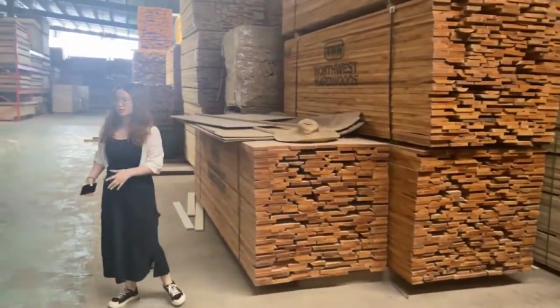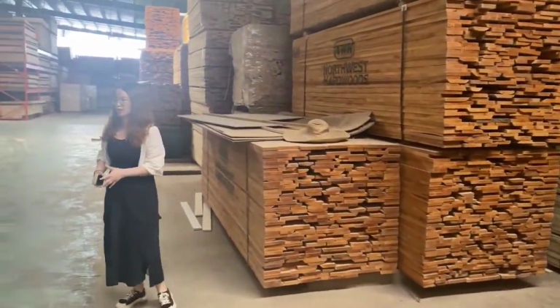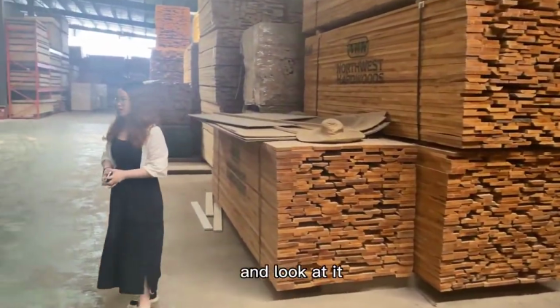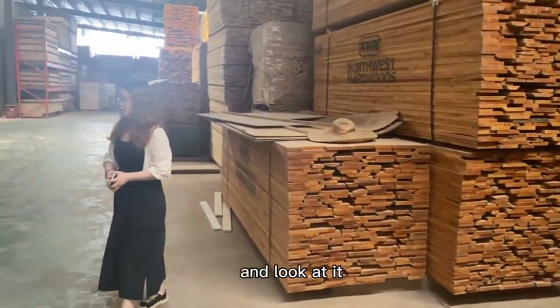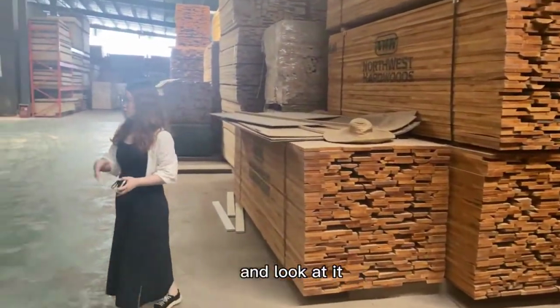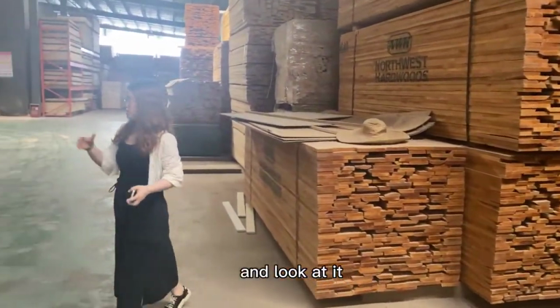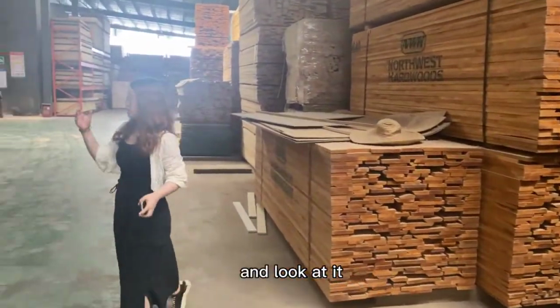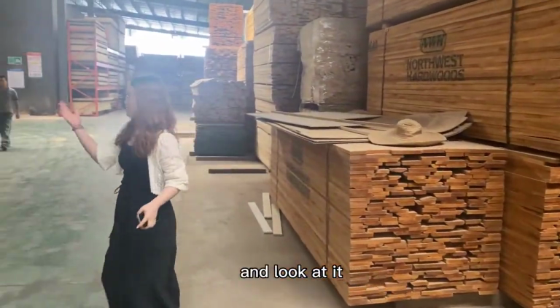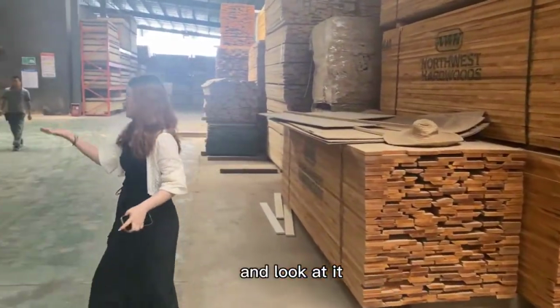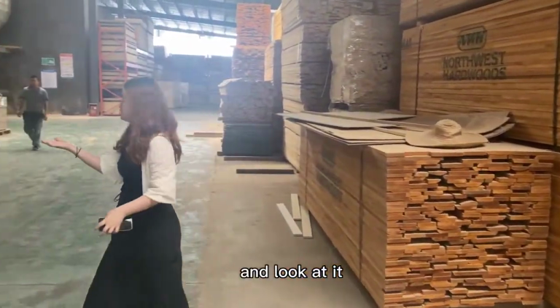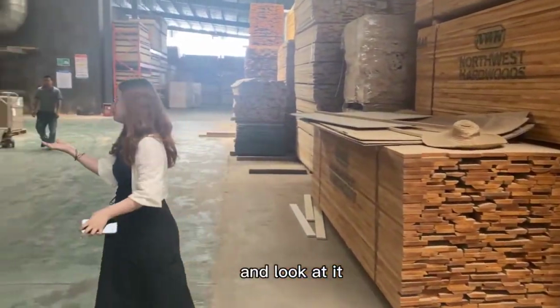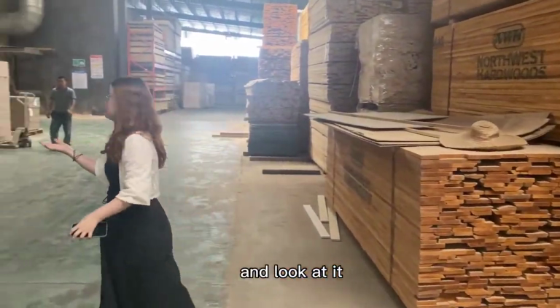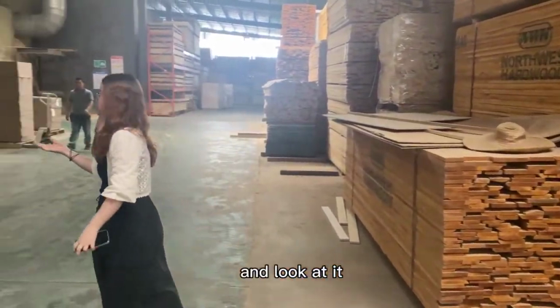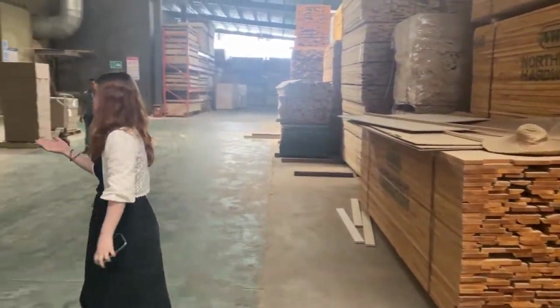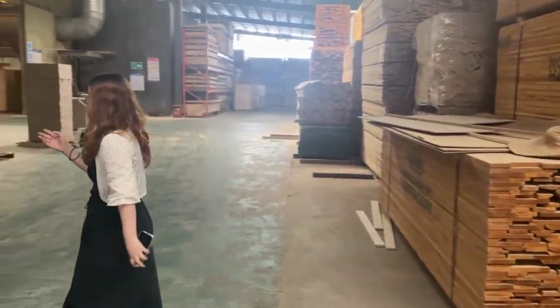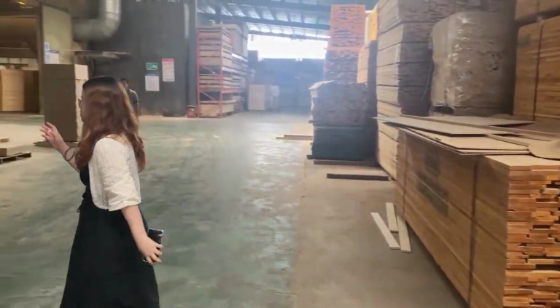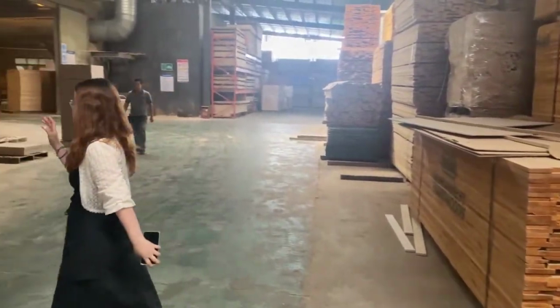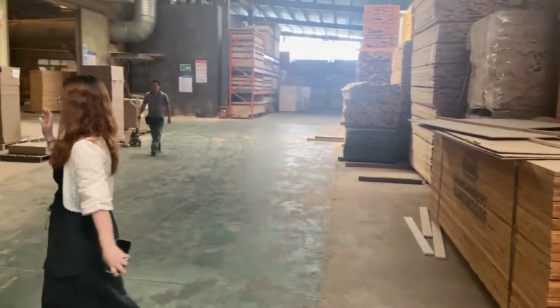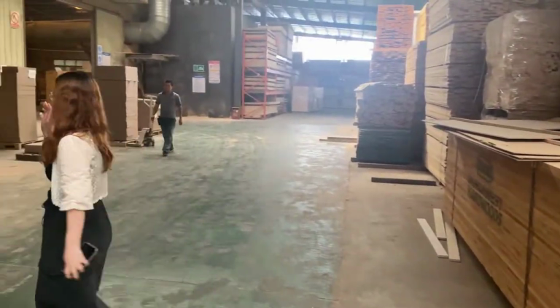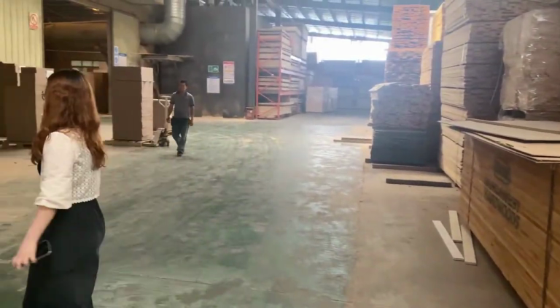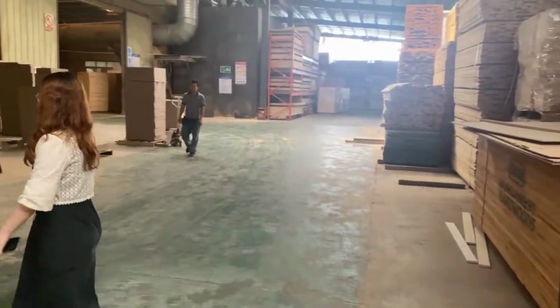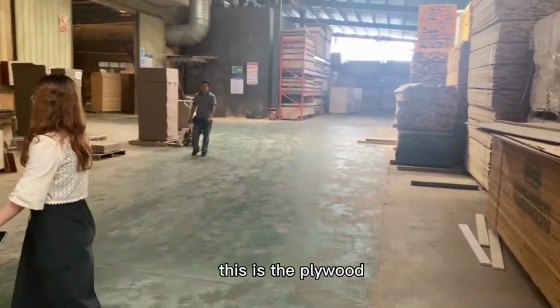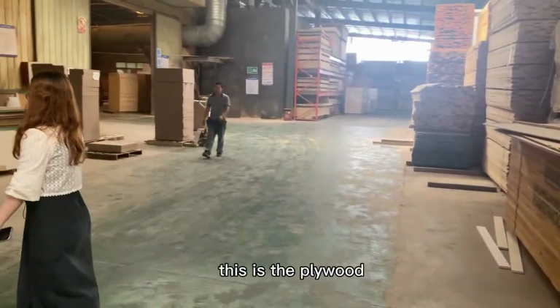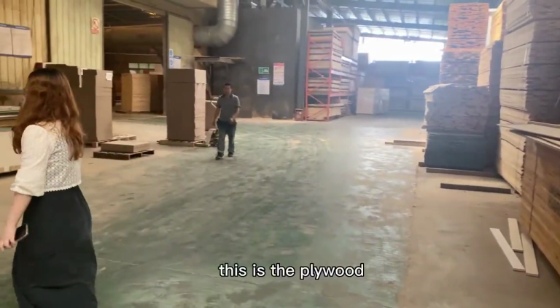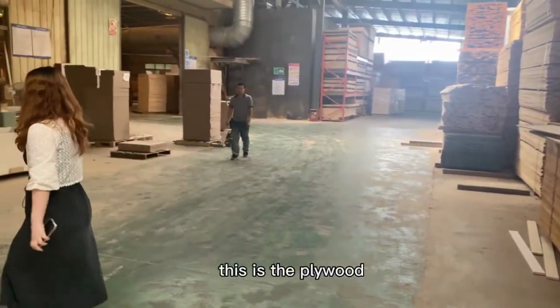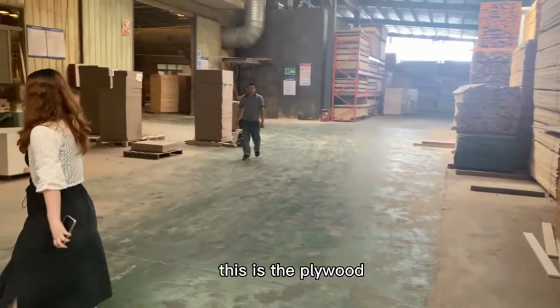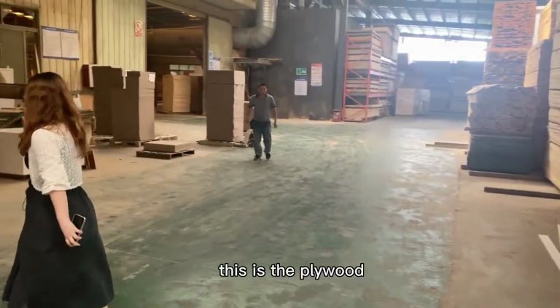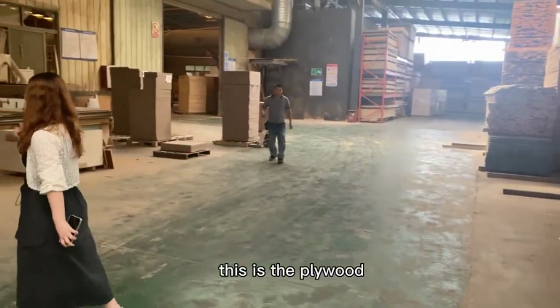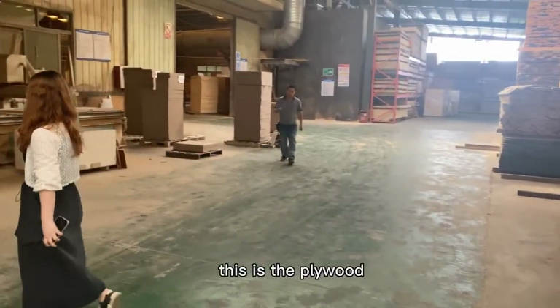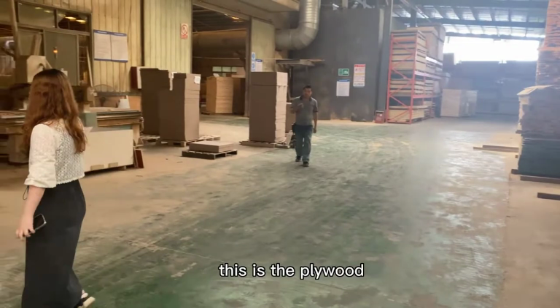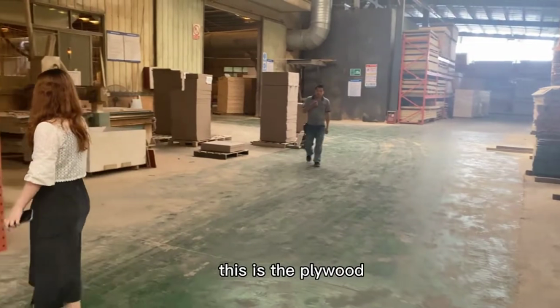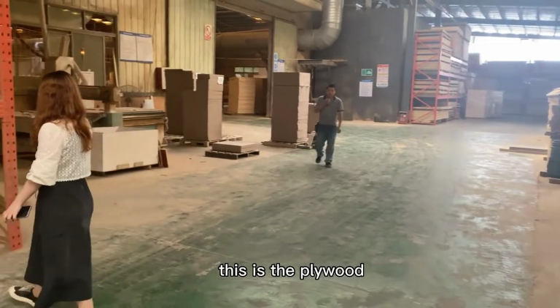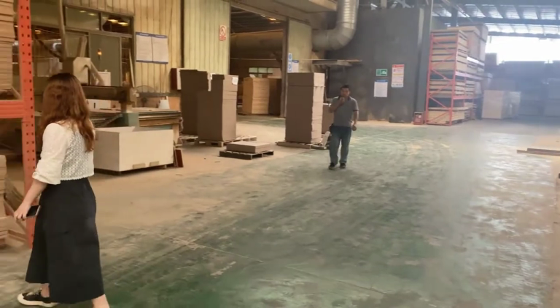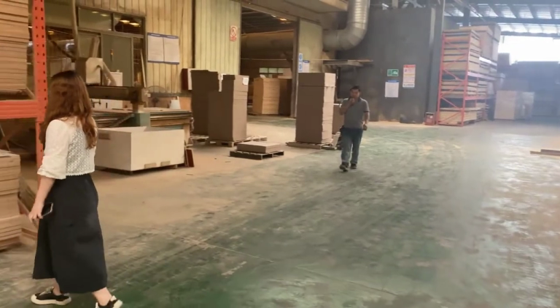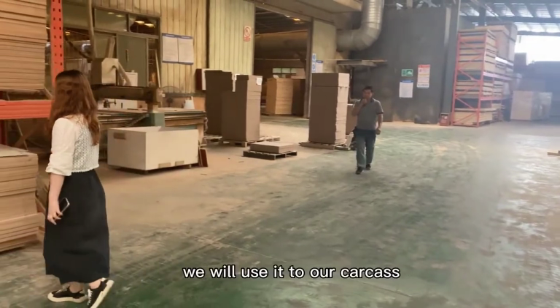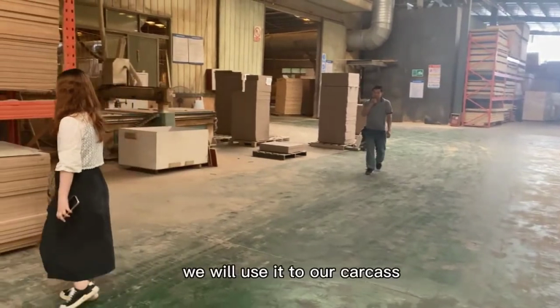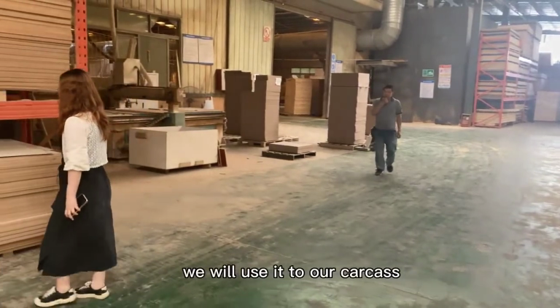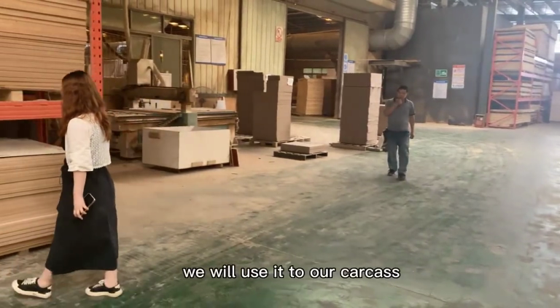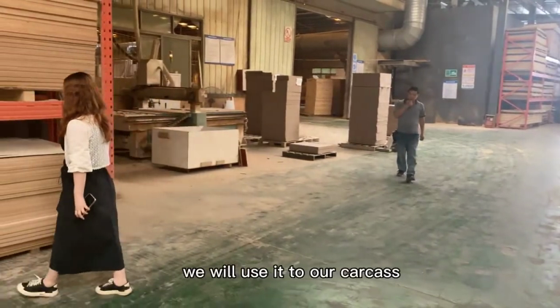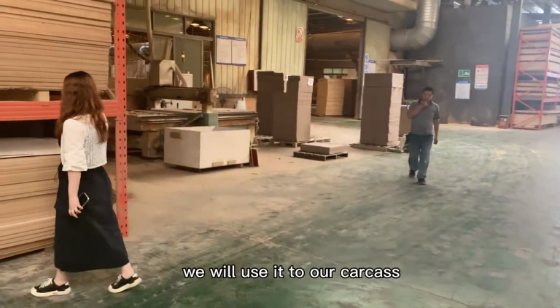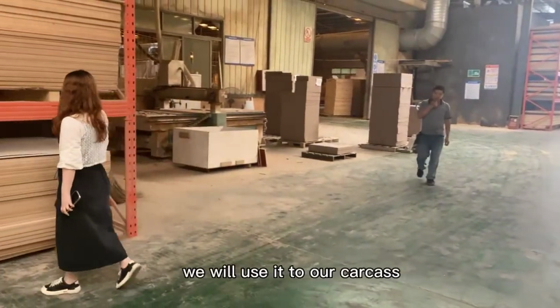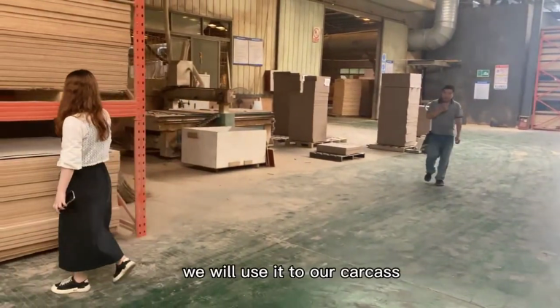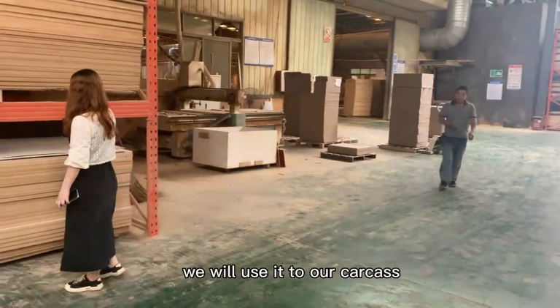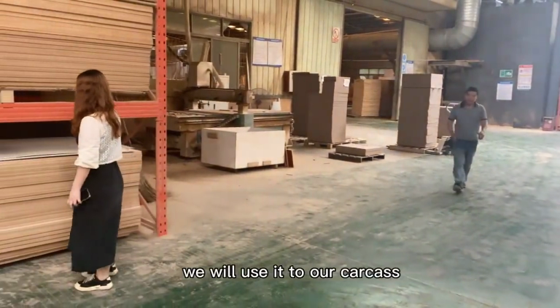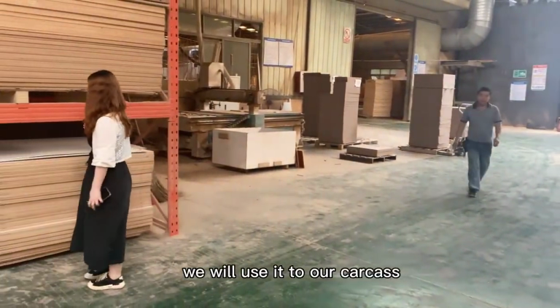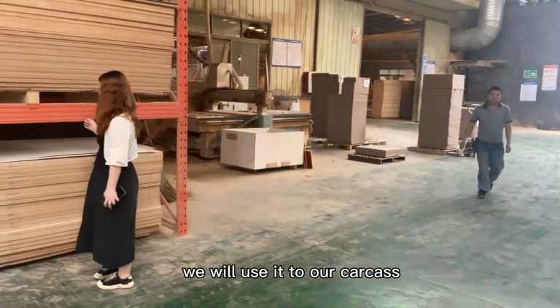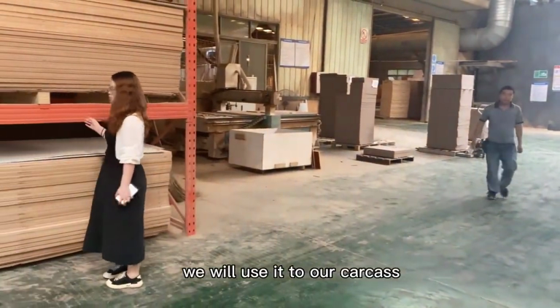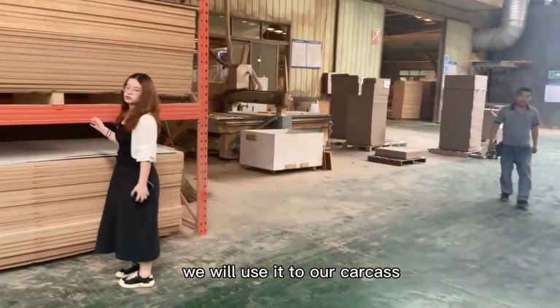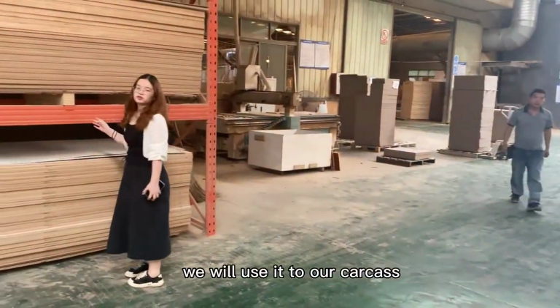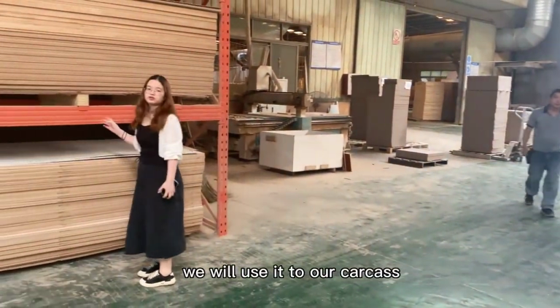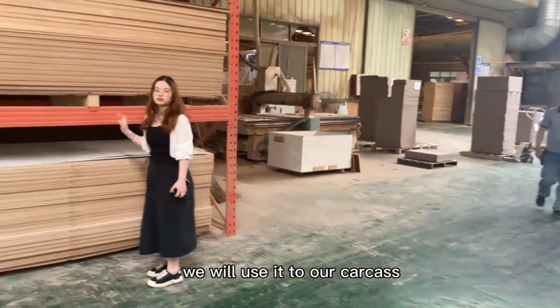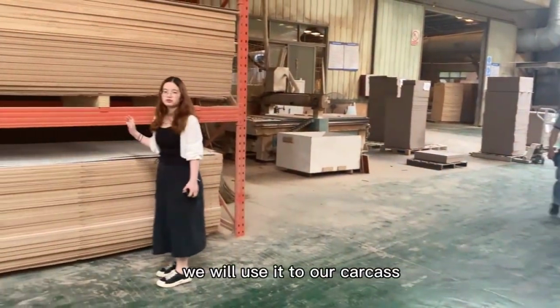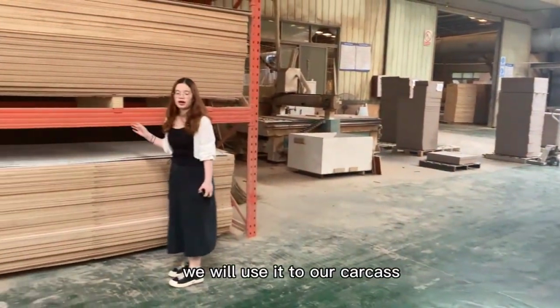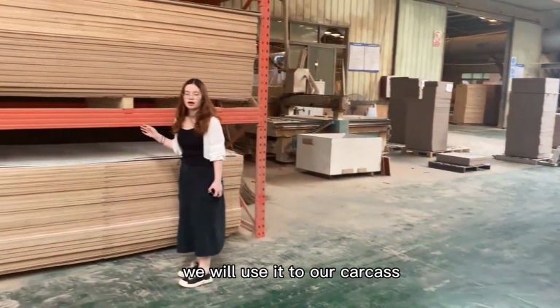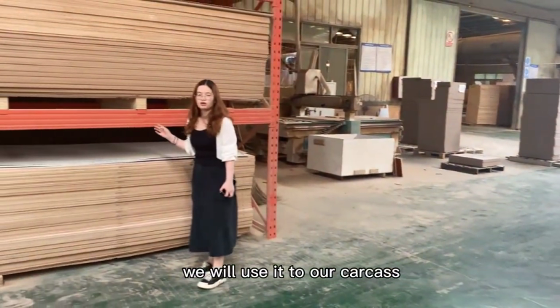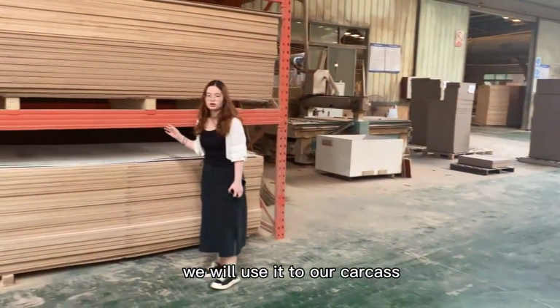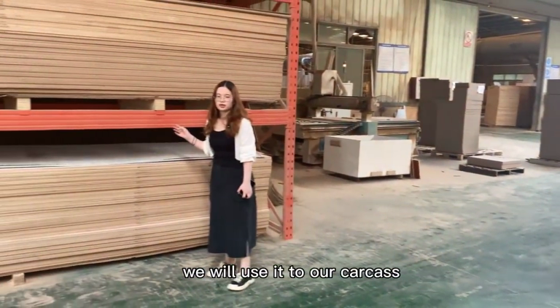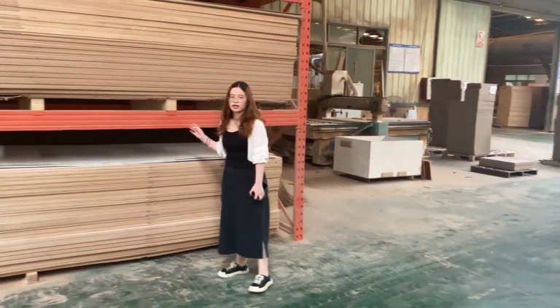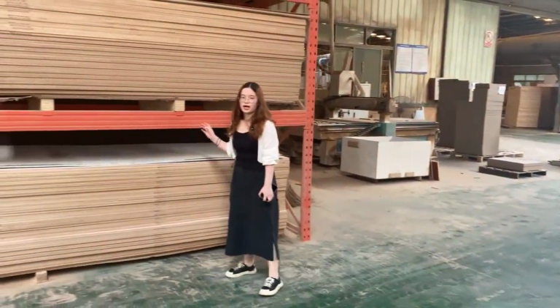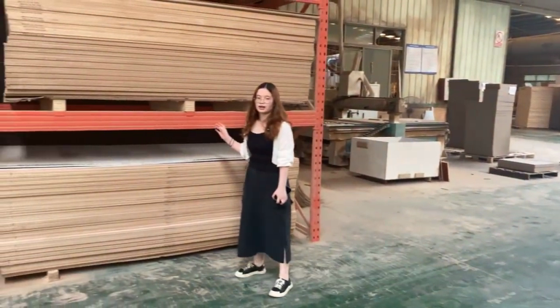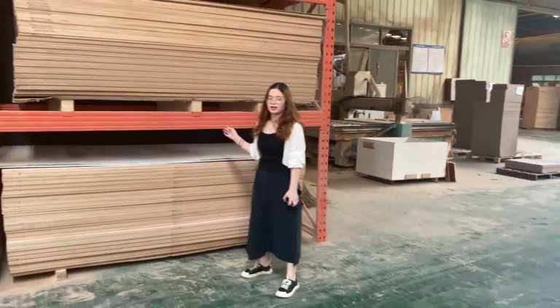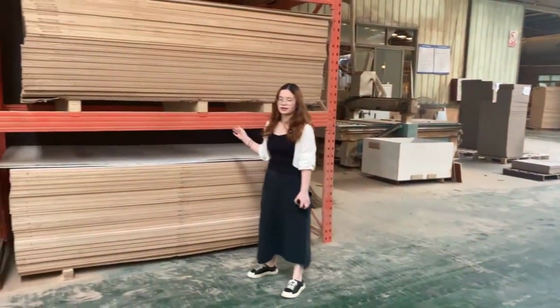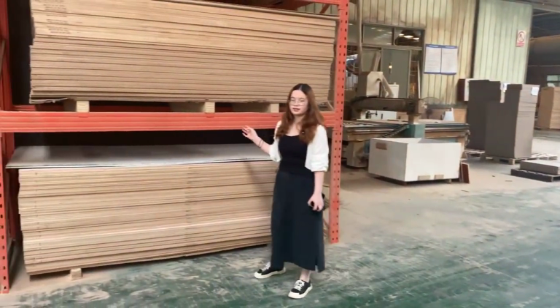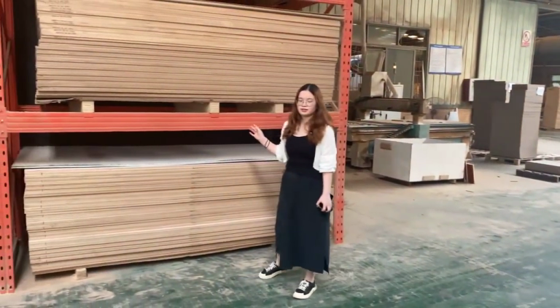And look at this. This is the plywood. We will use it to make our car cases.